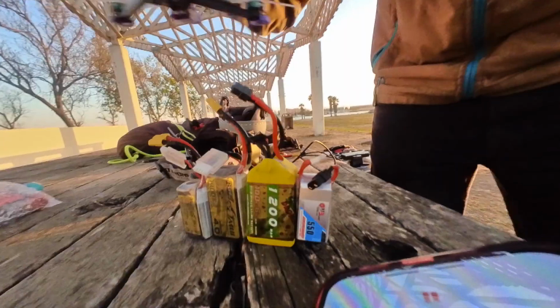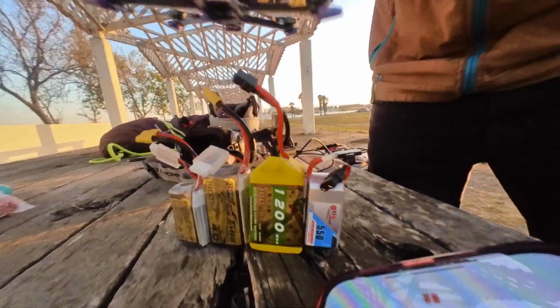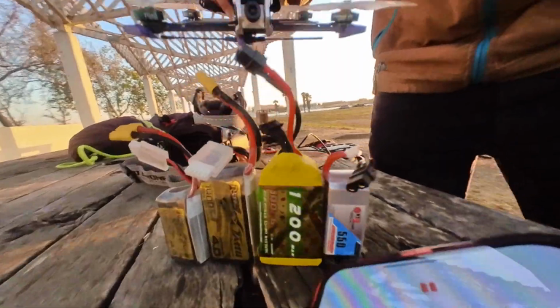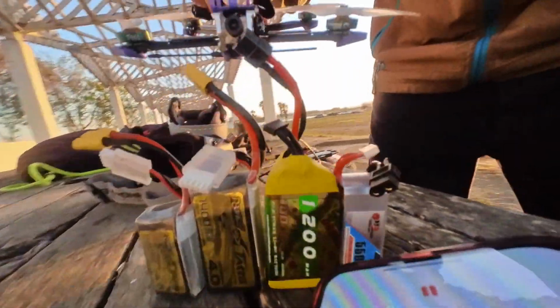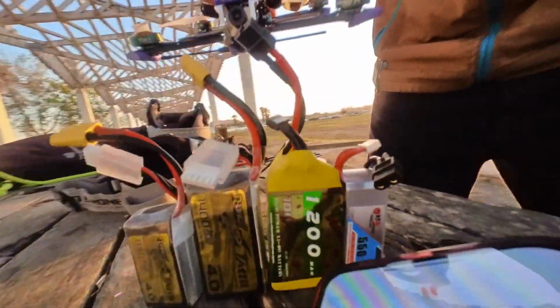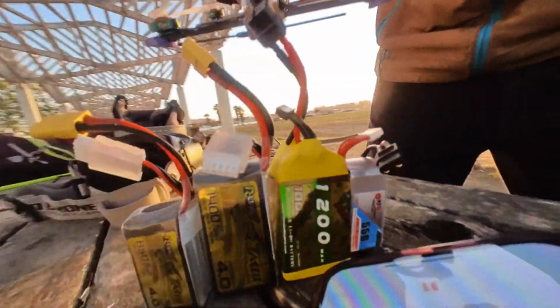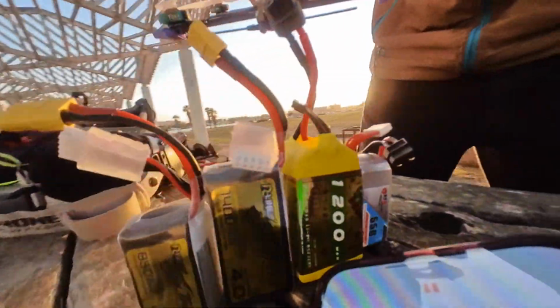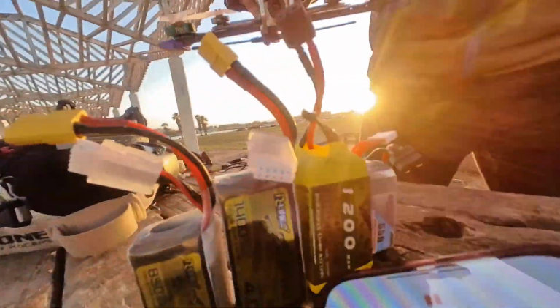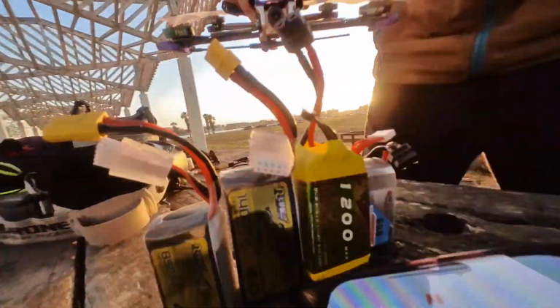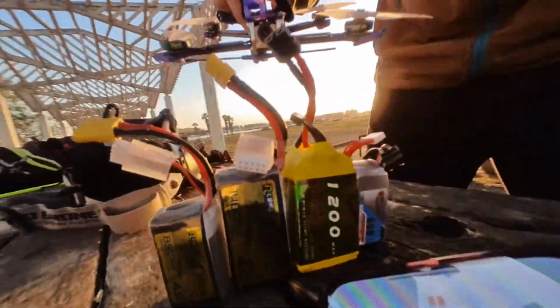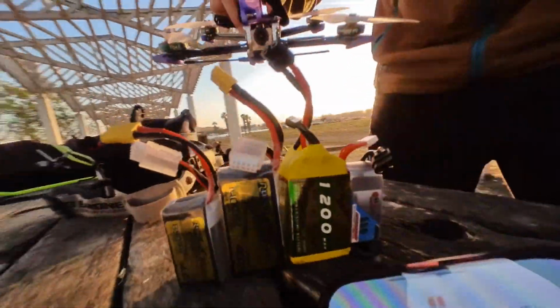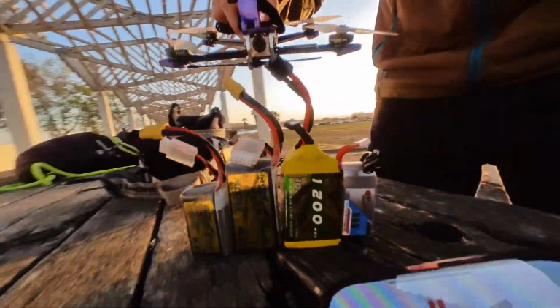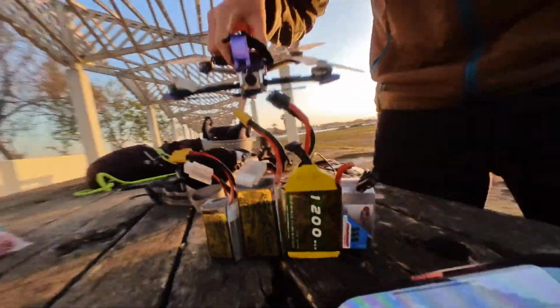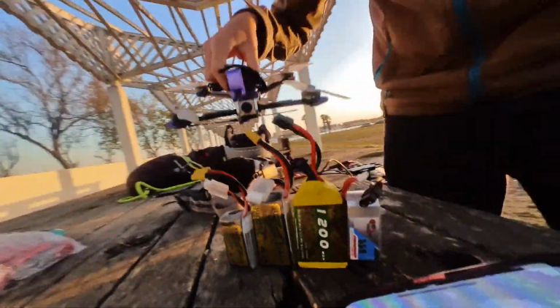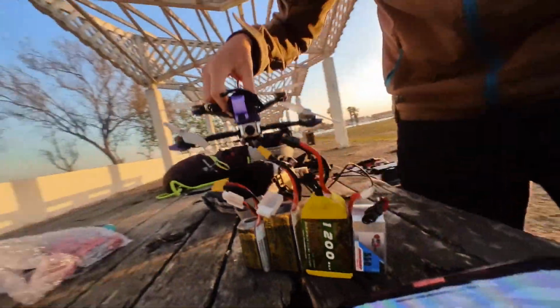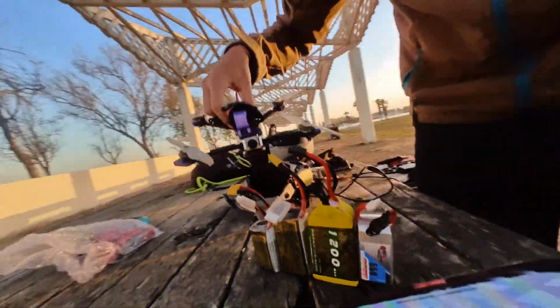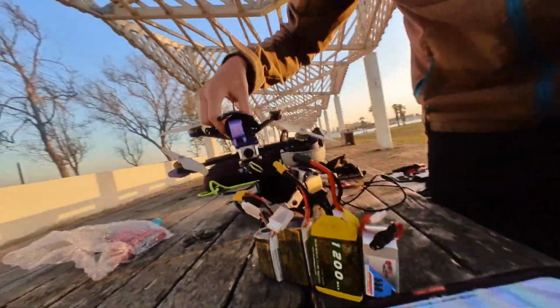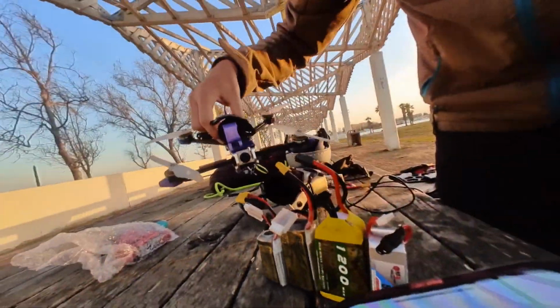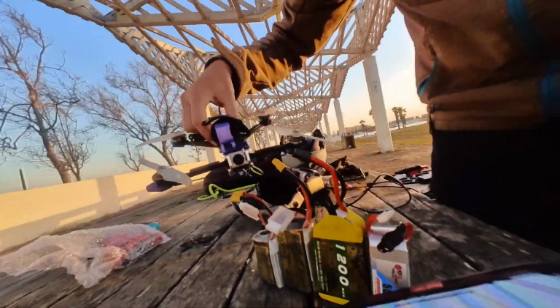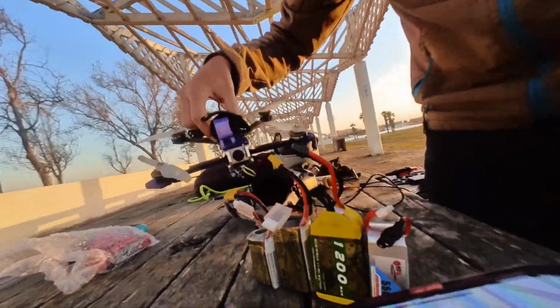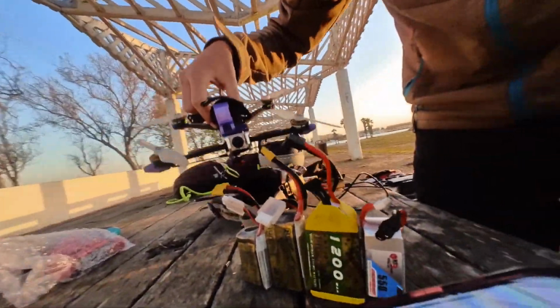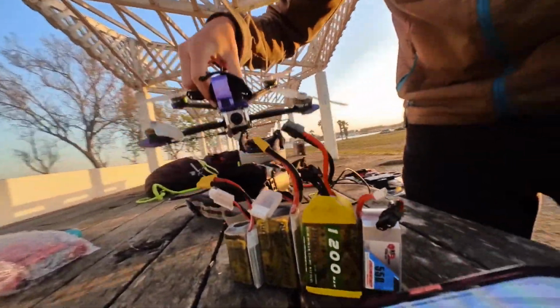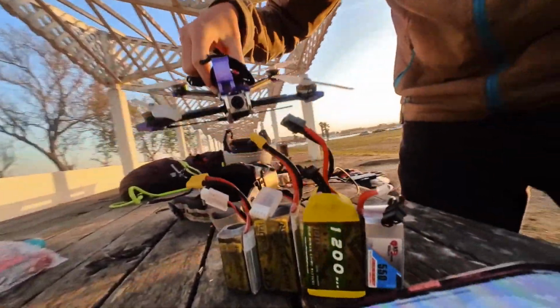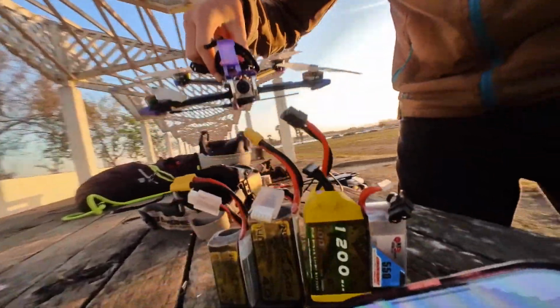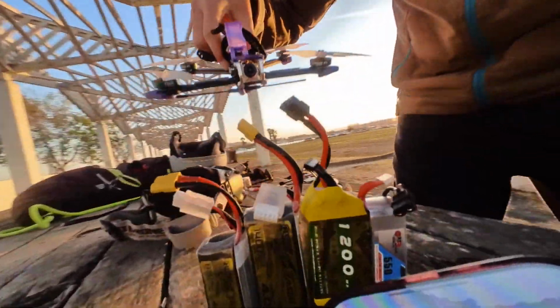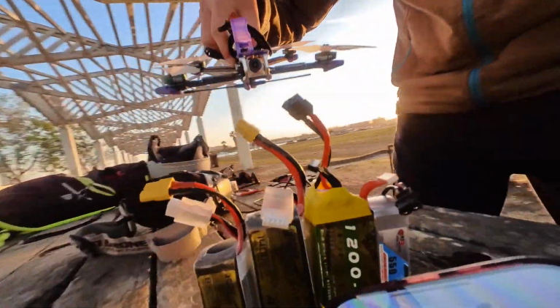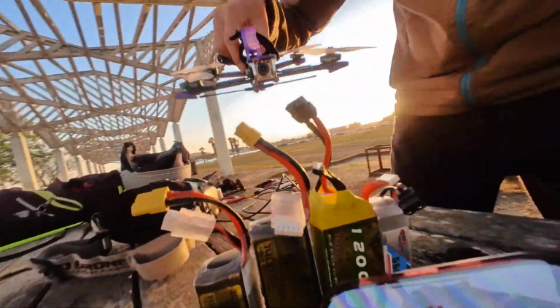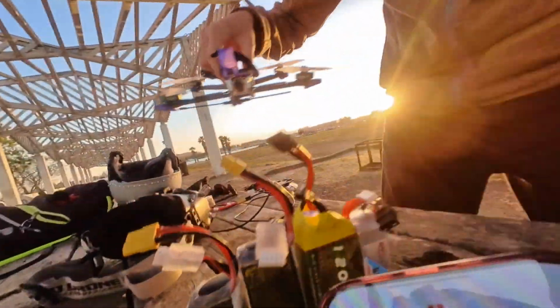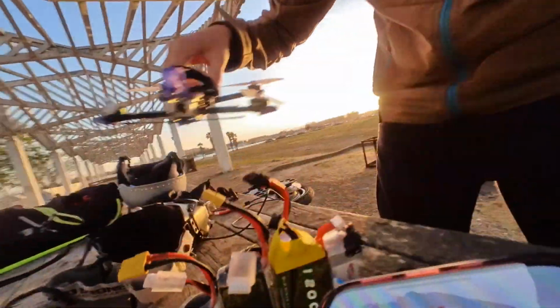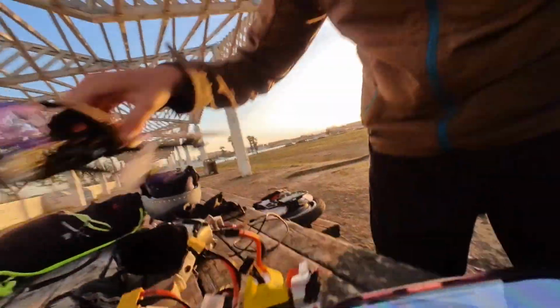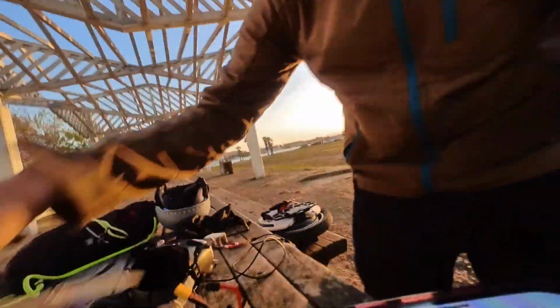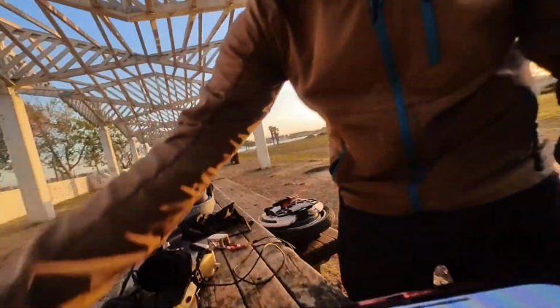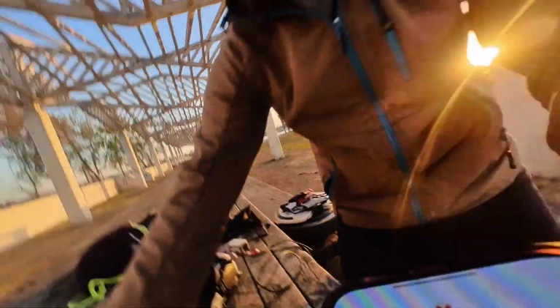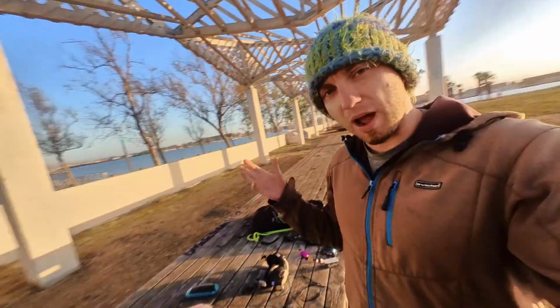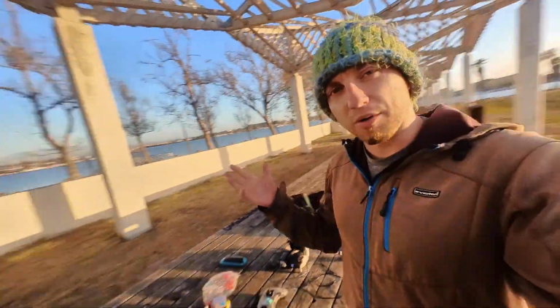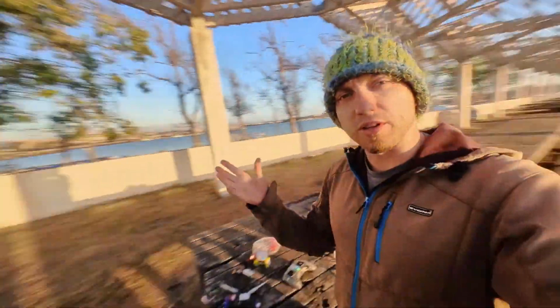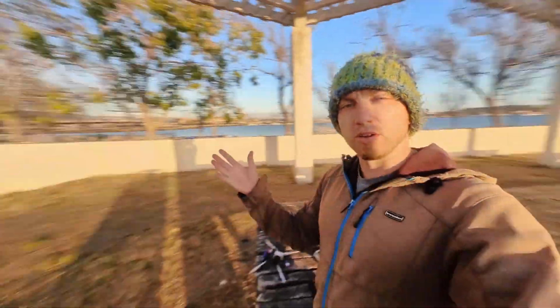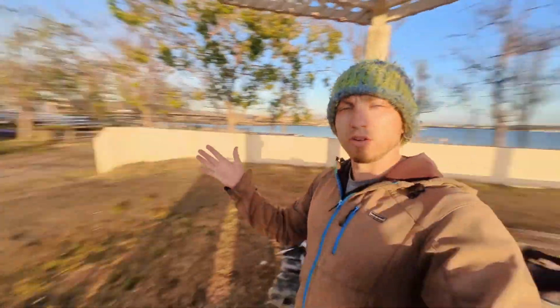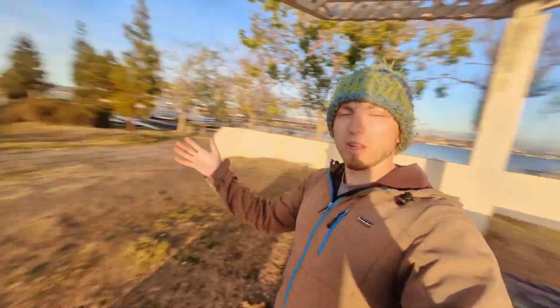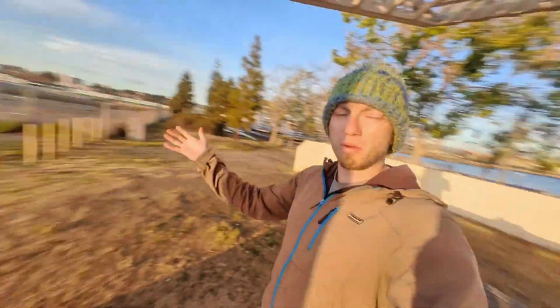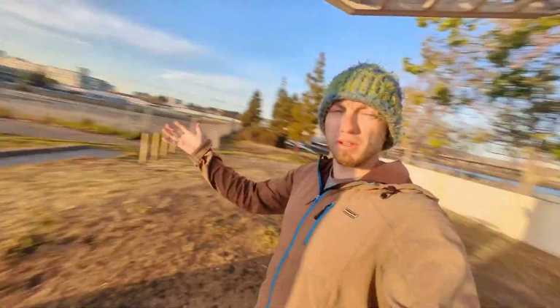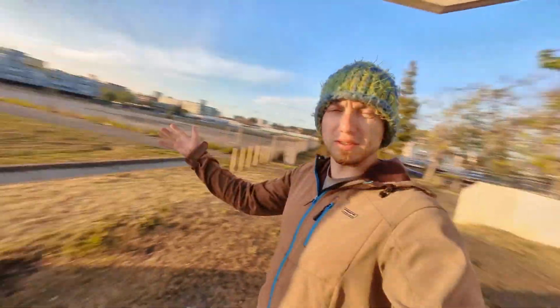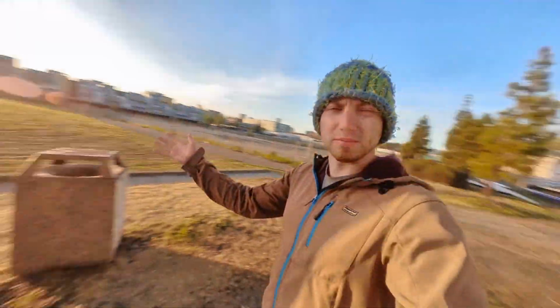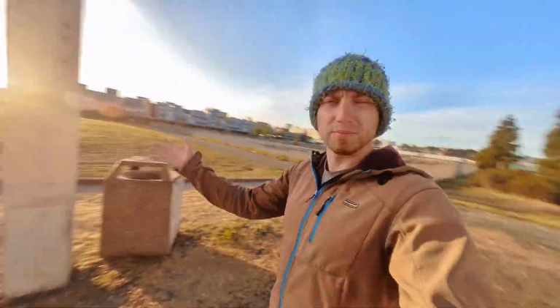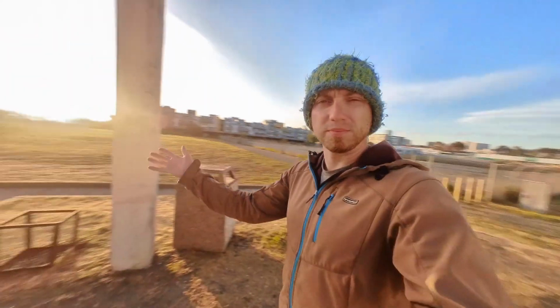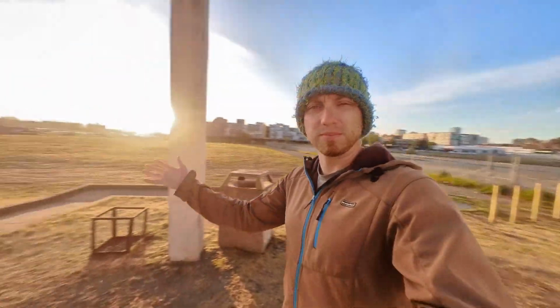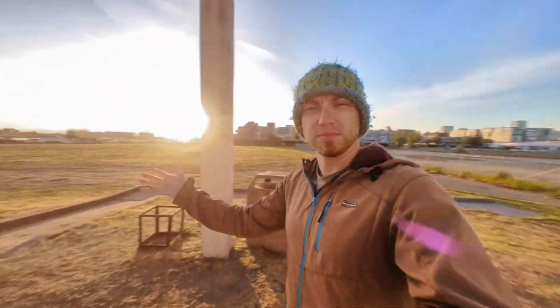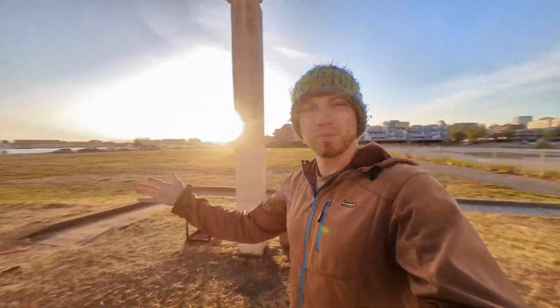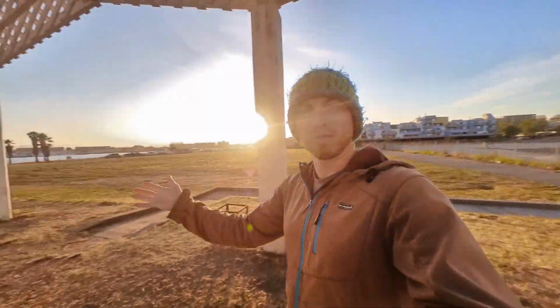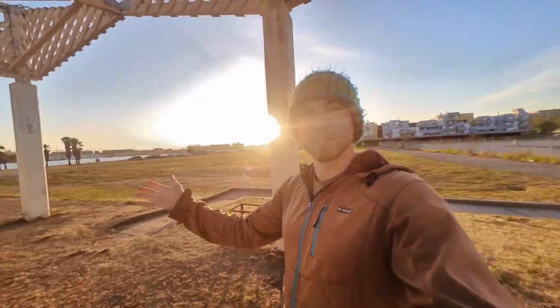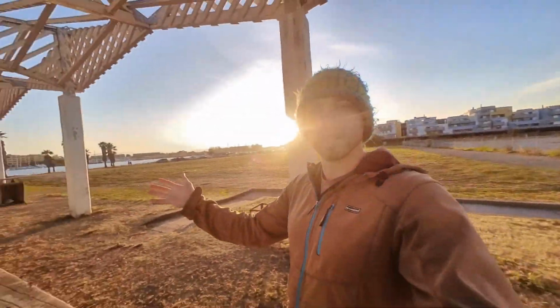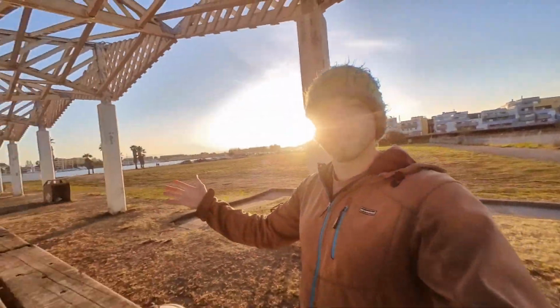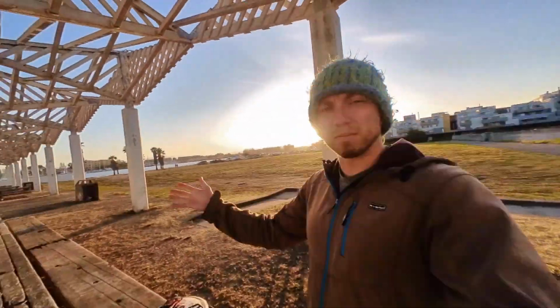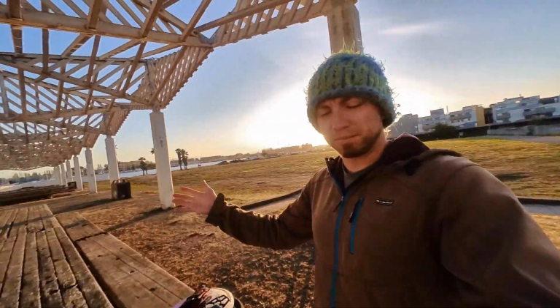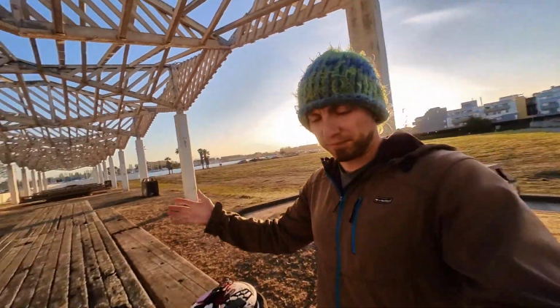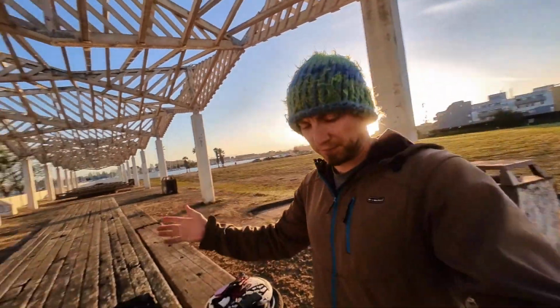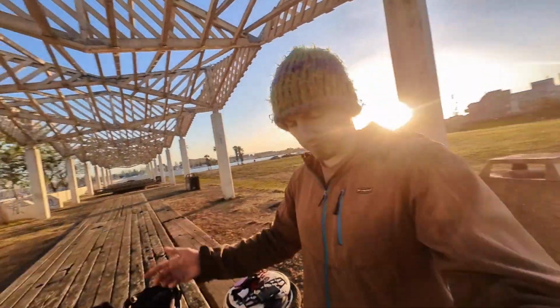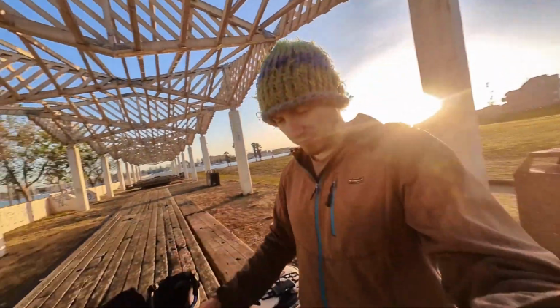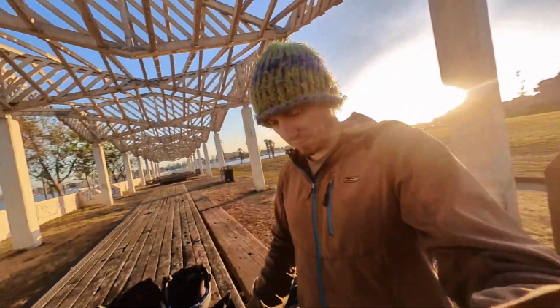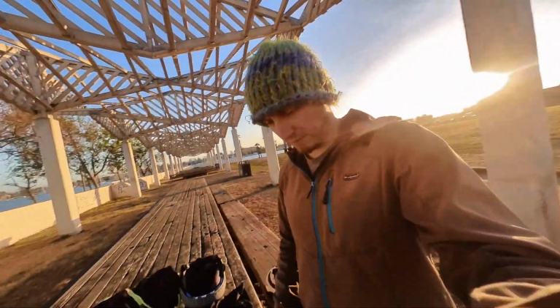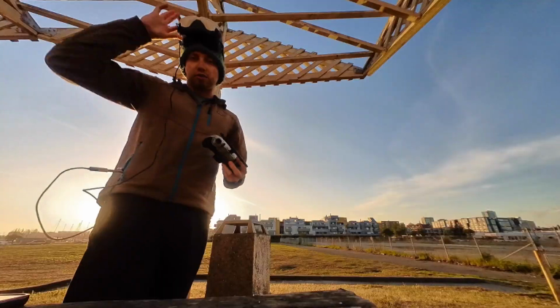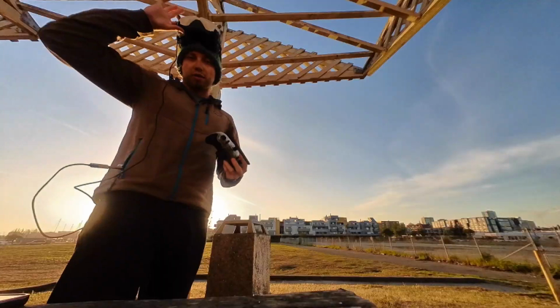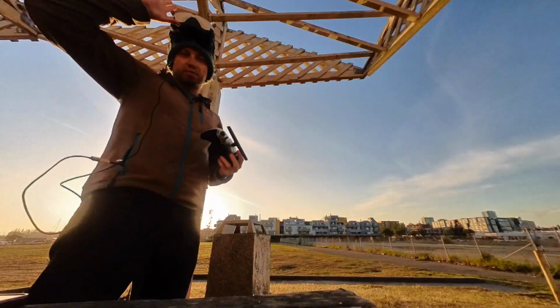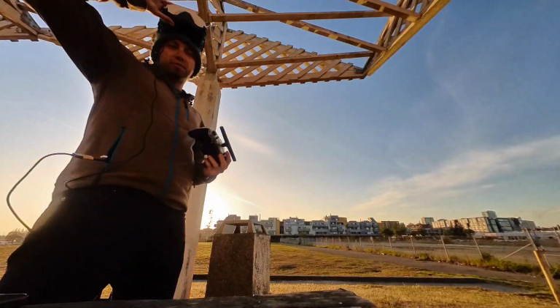Roma. Battery trial out here in Oakland. Beautiful sunset. Let's find it.